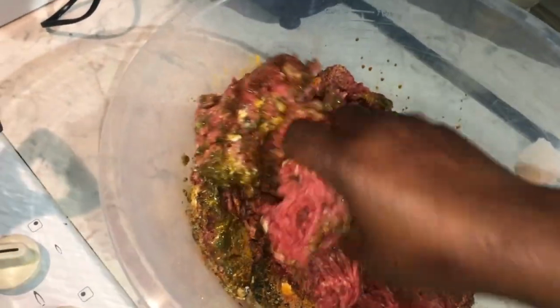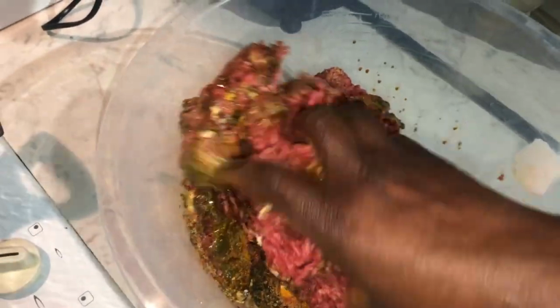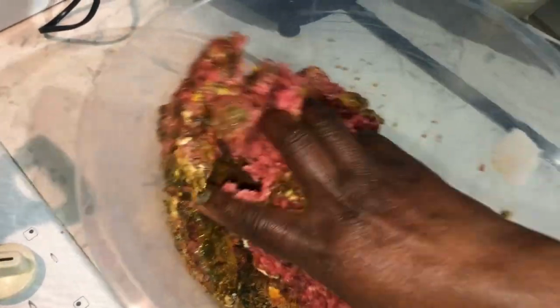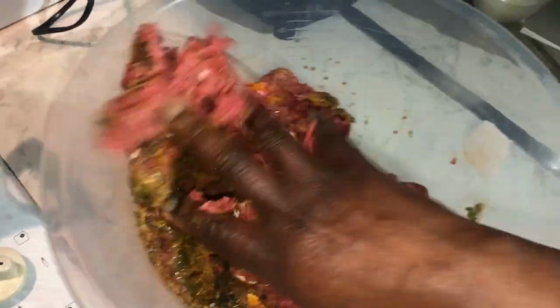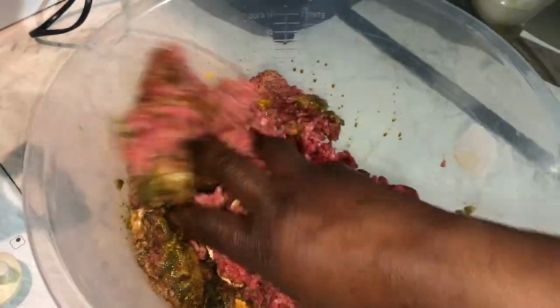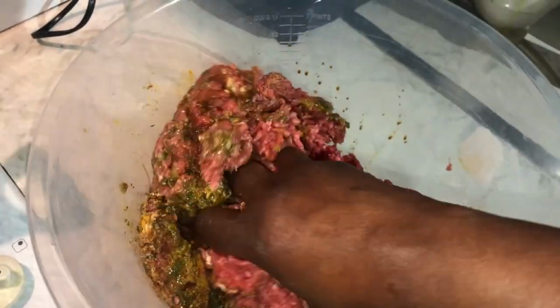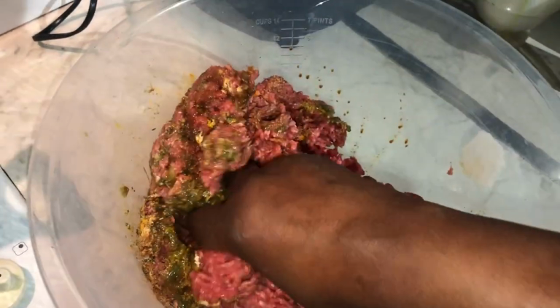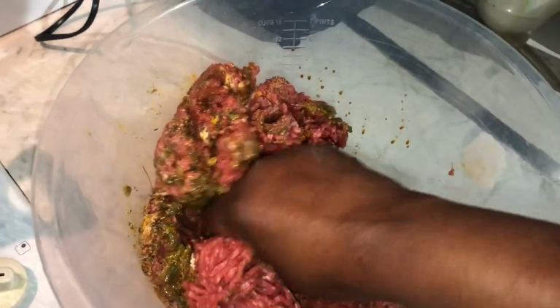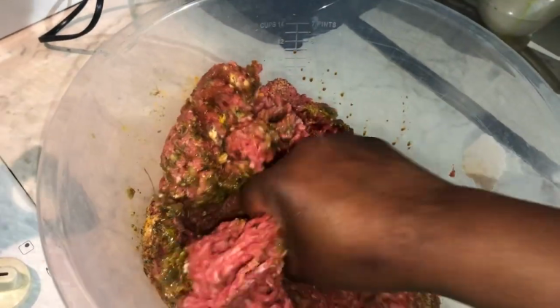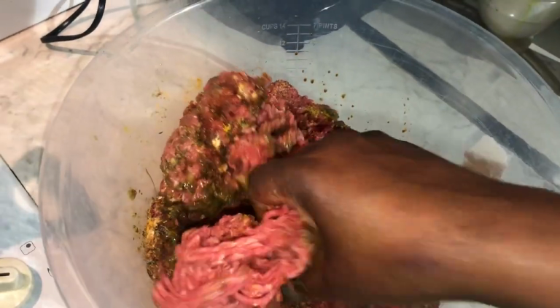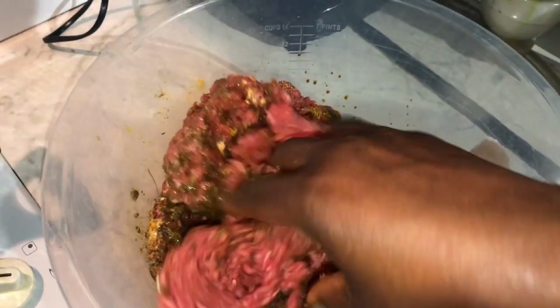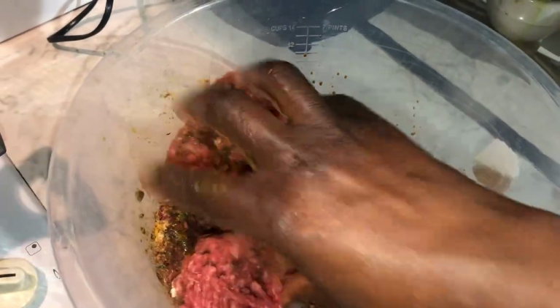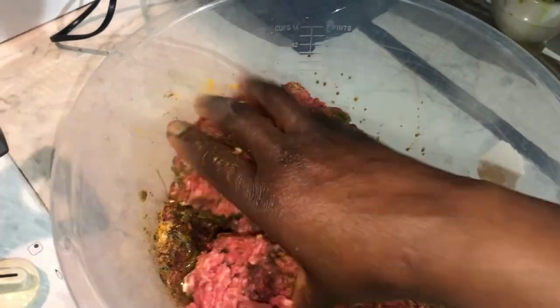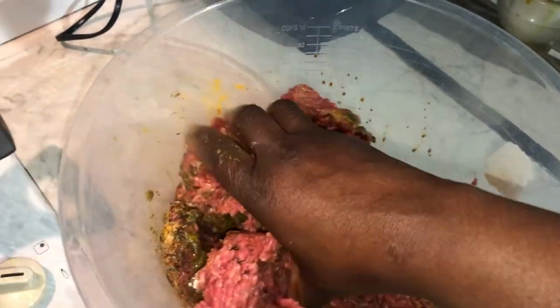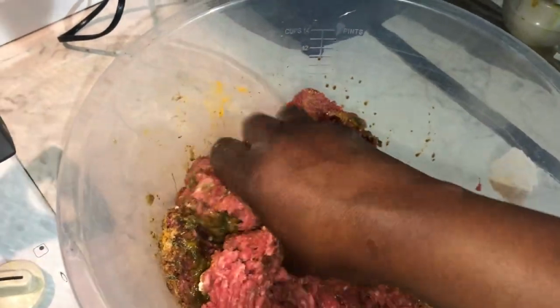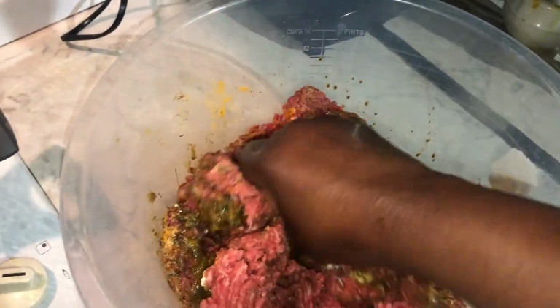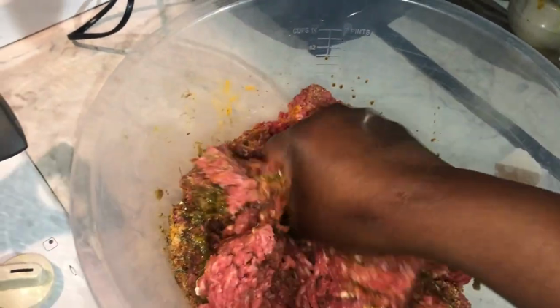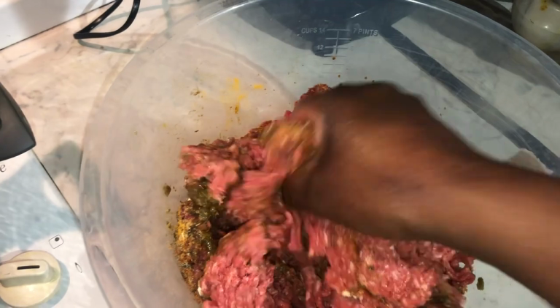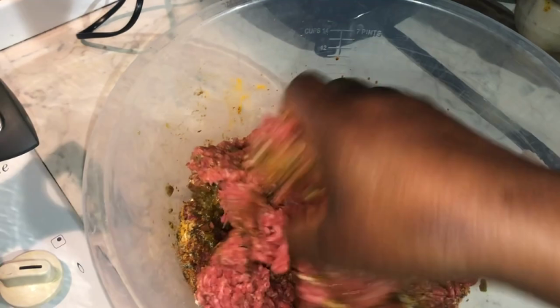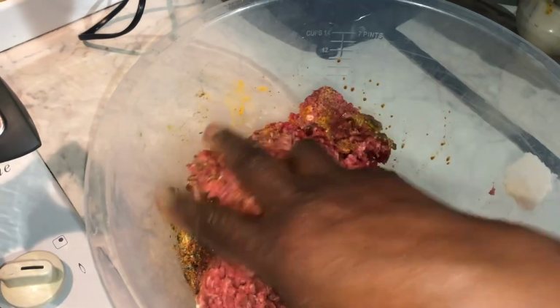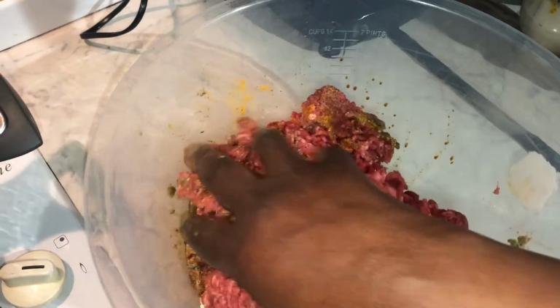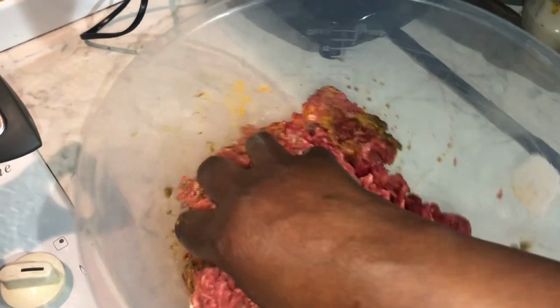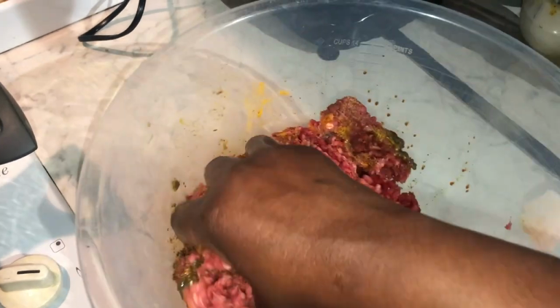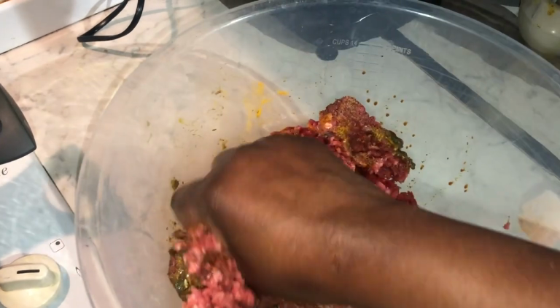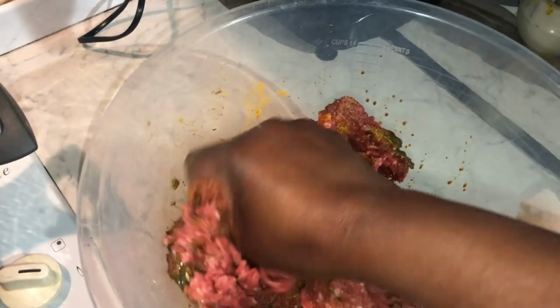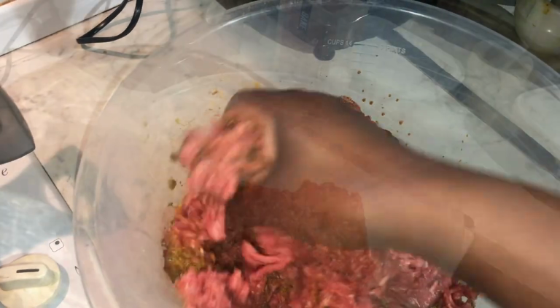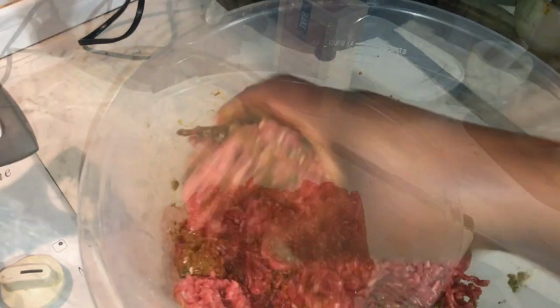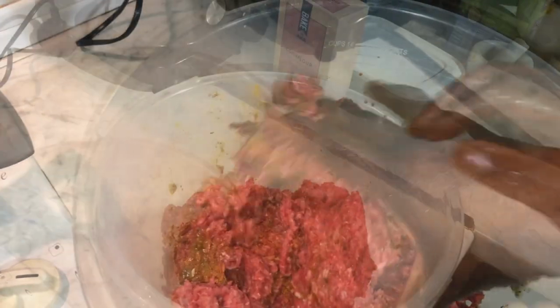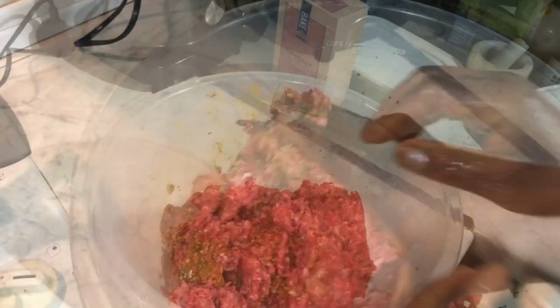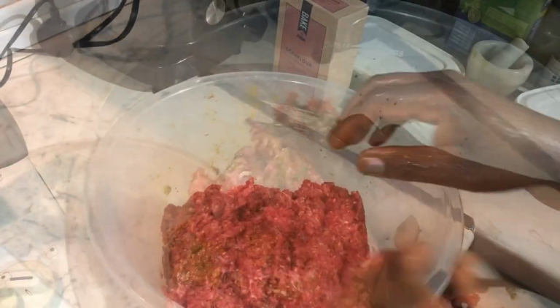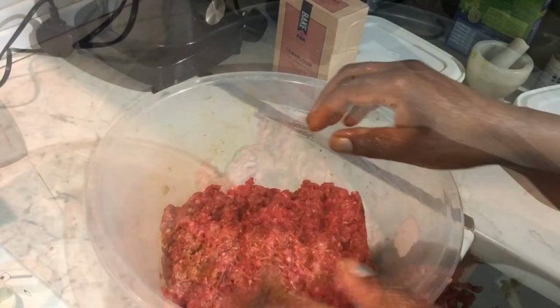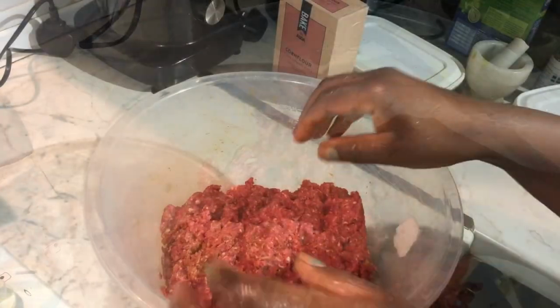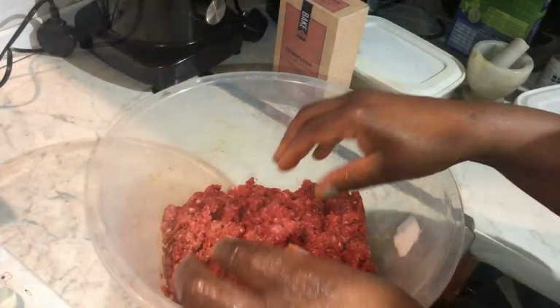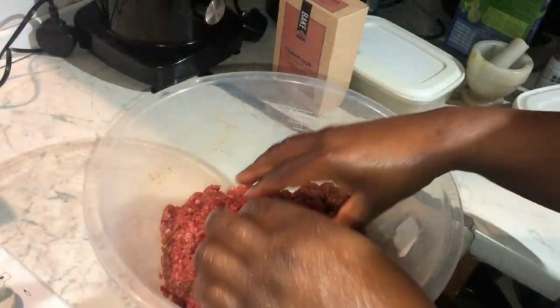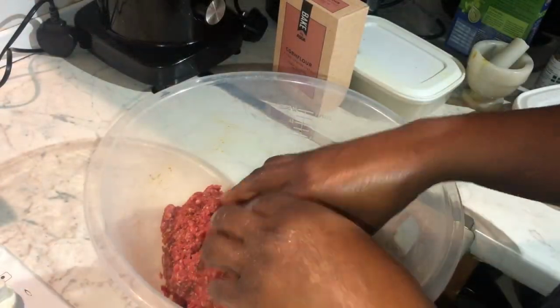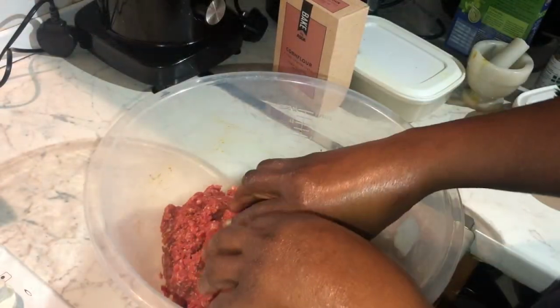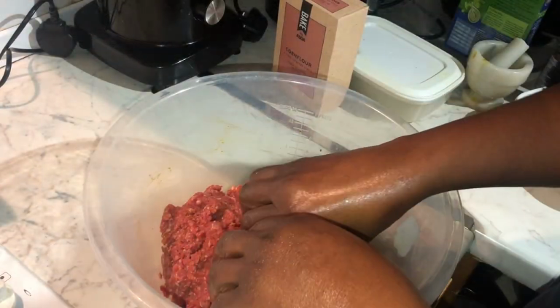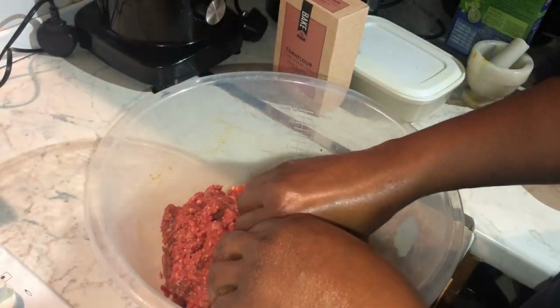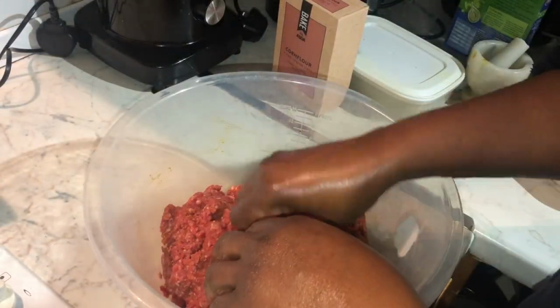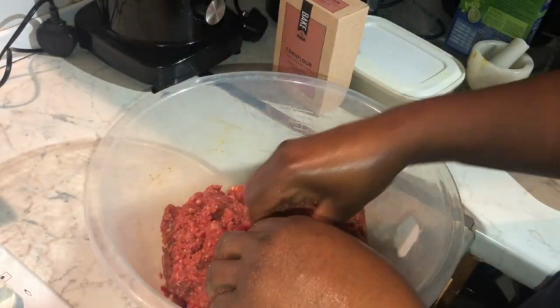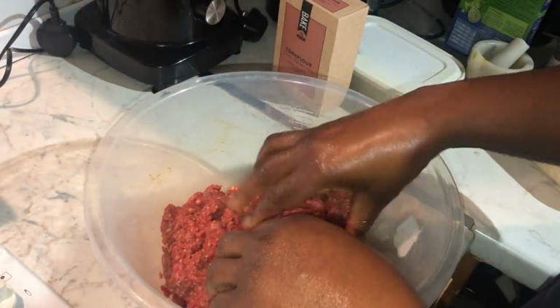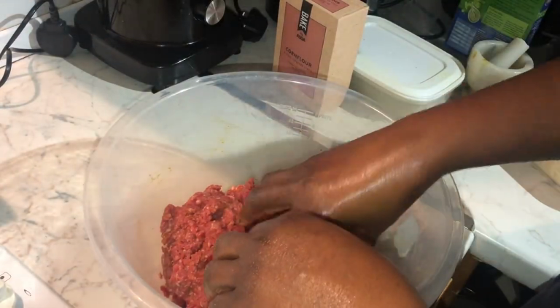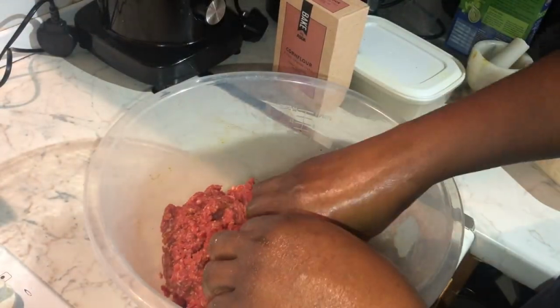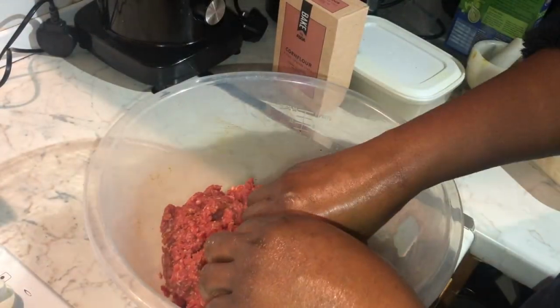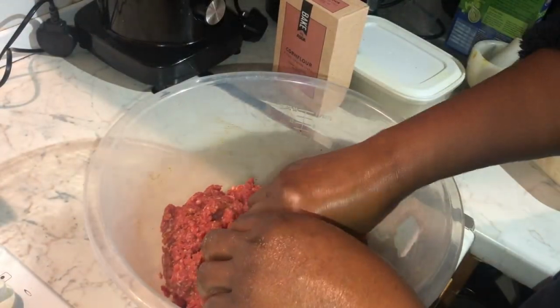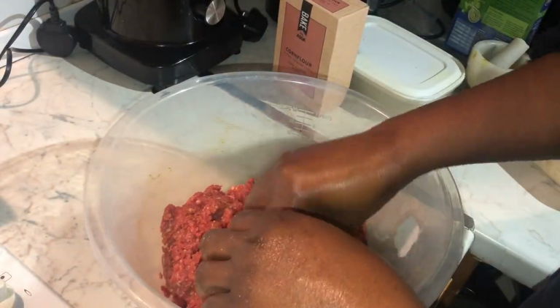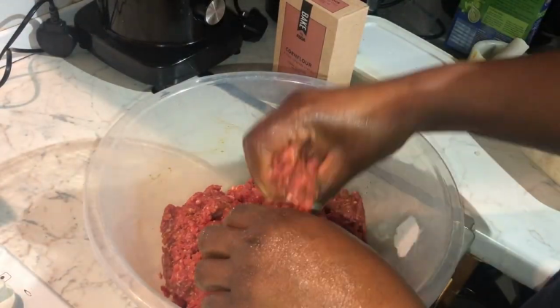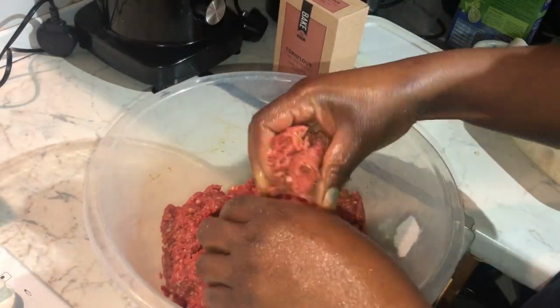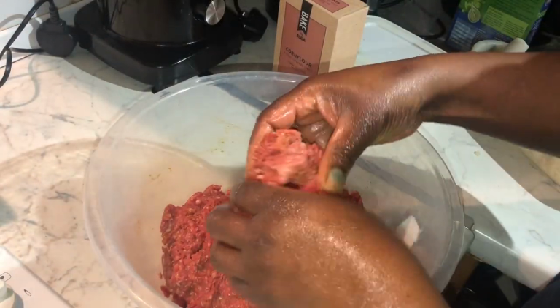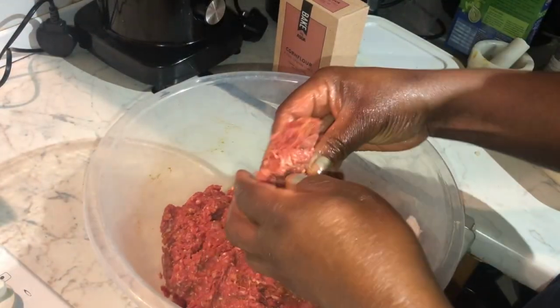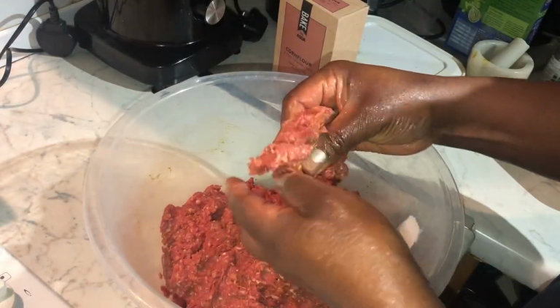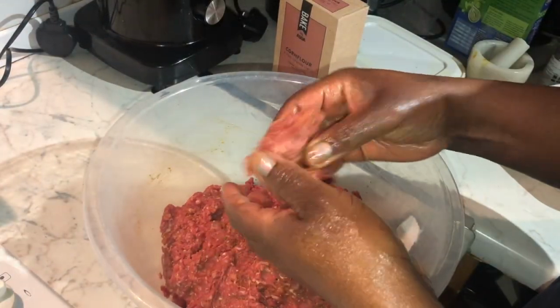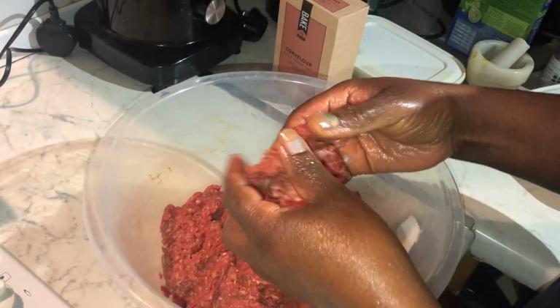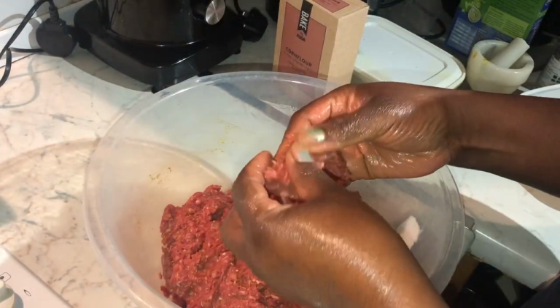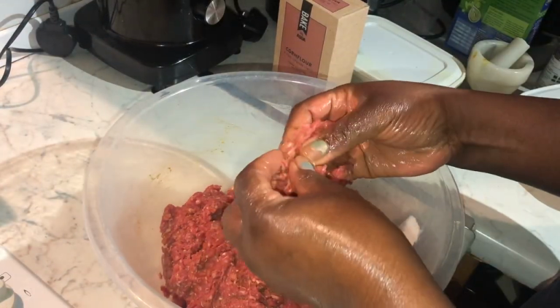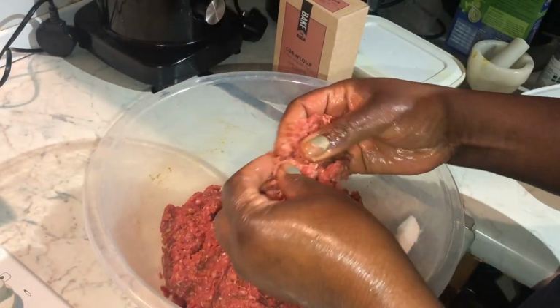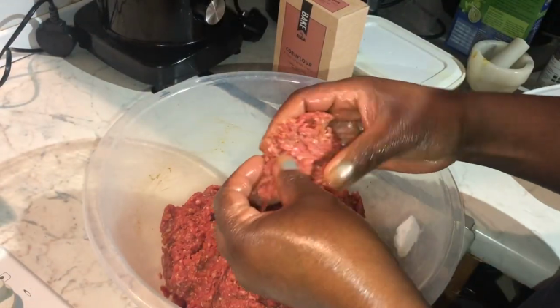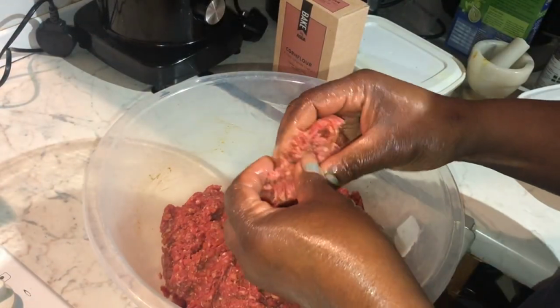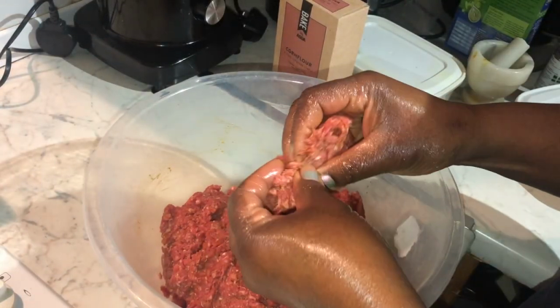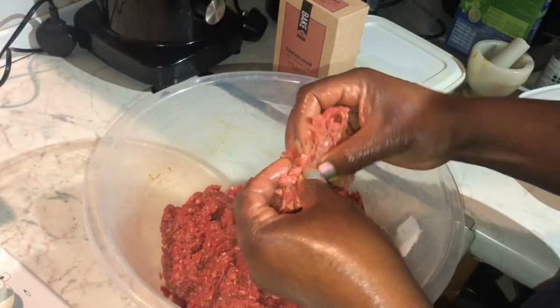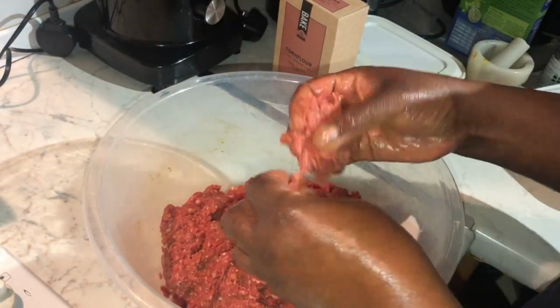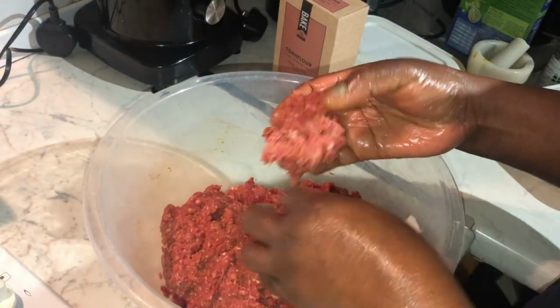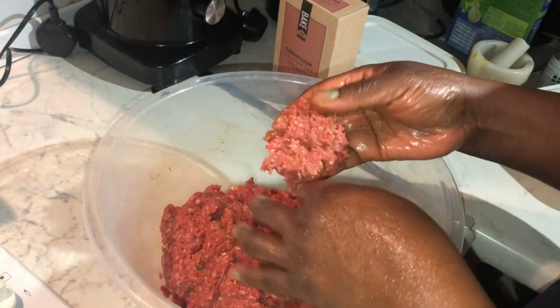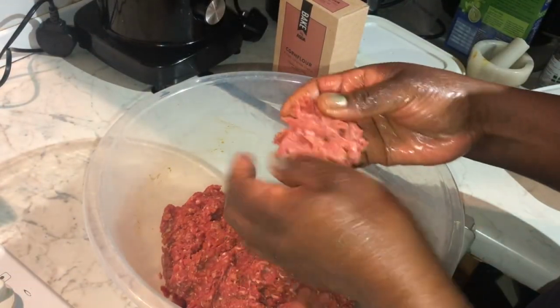The marinade is now mixed into the meat. Time to start making our medium-sized meatballs.